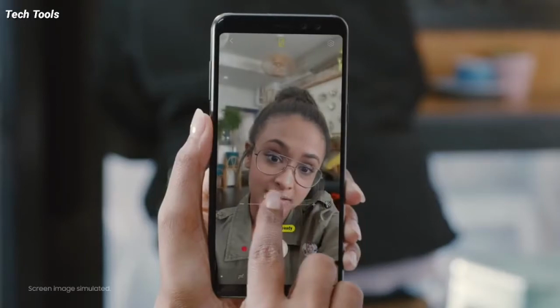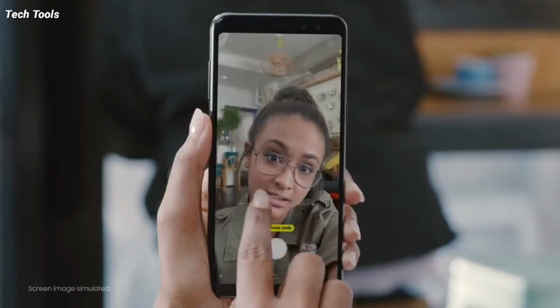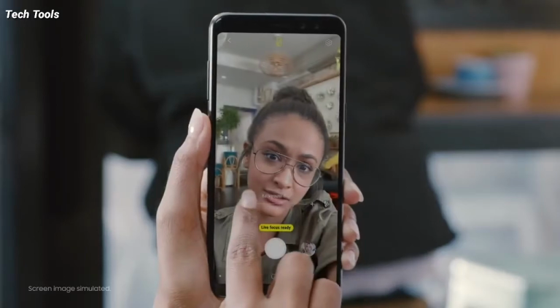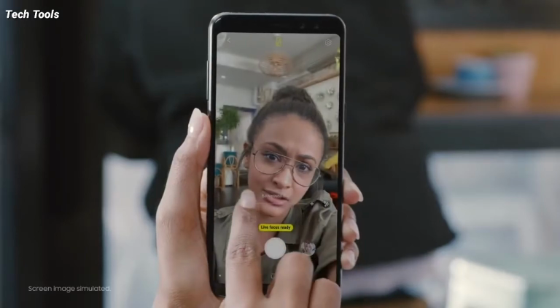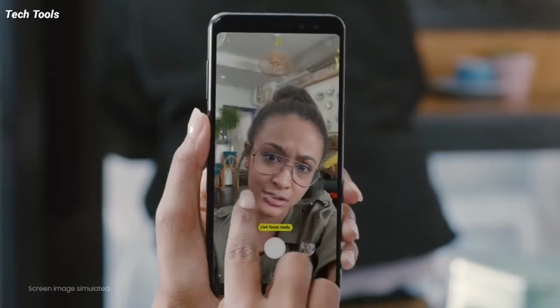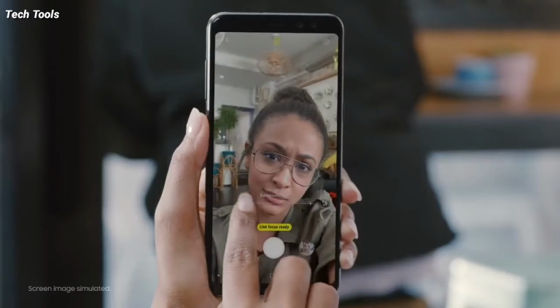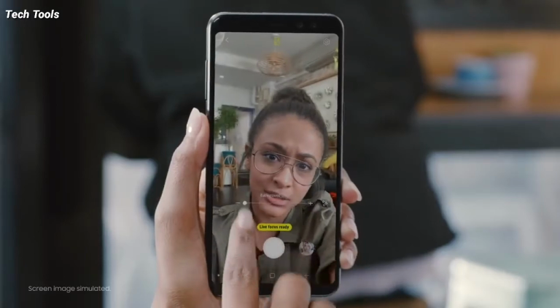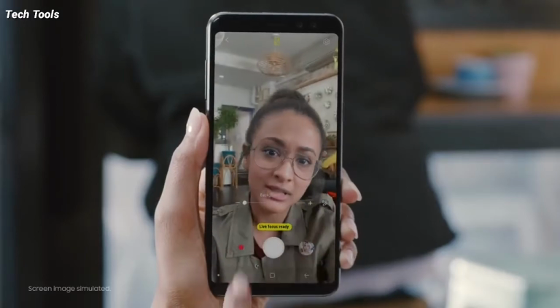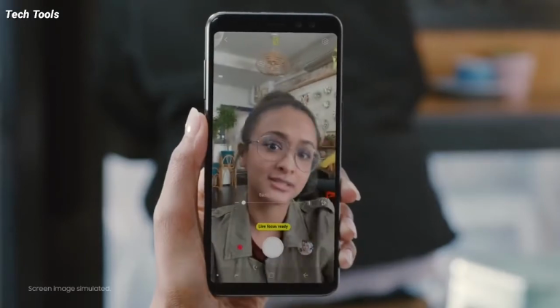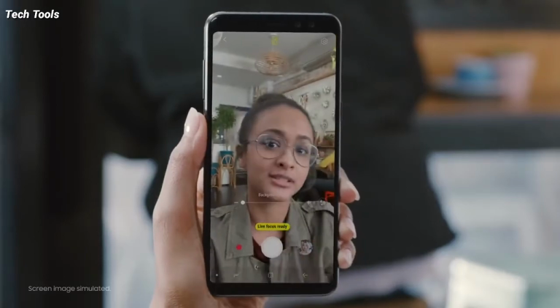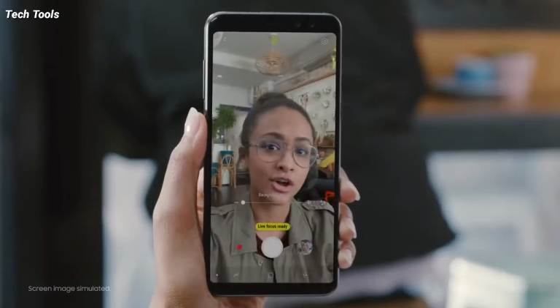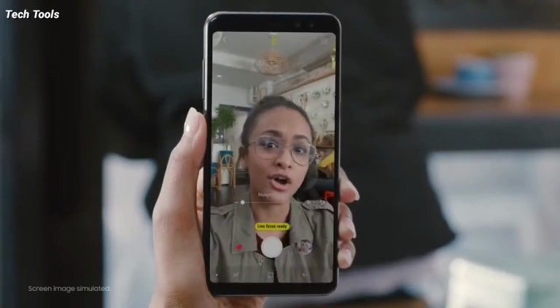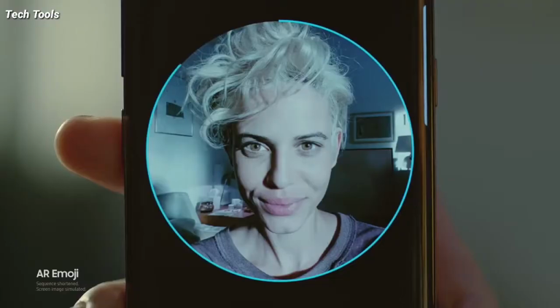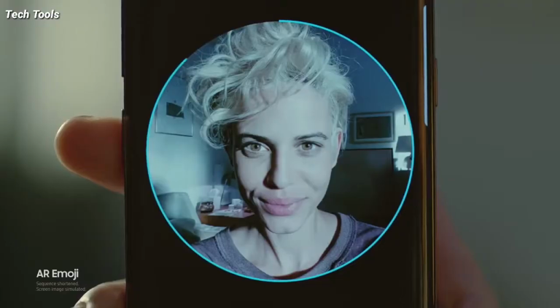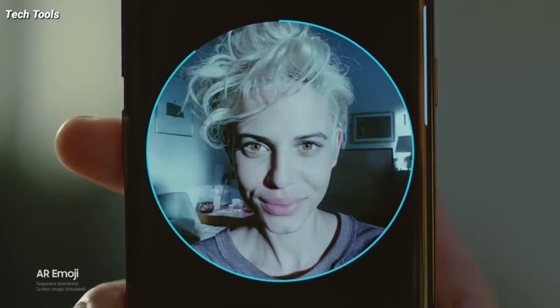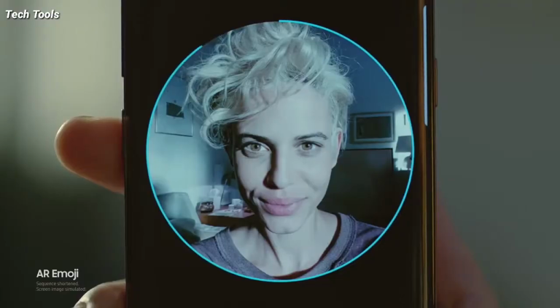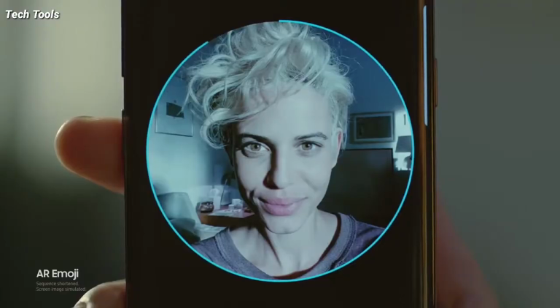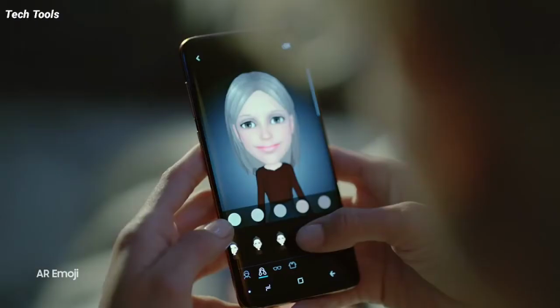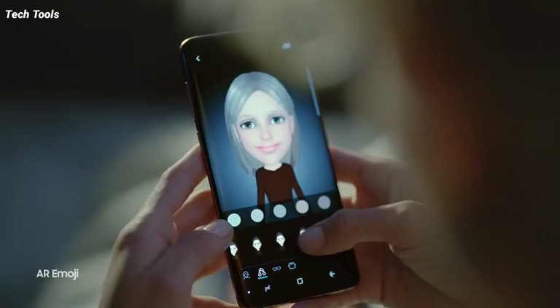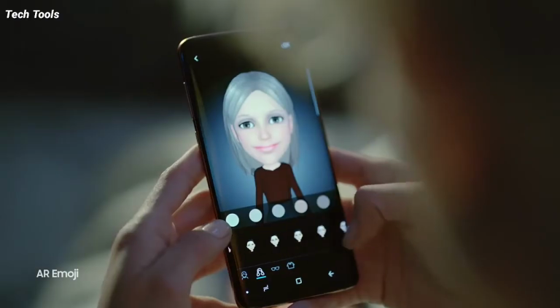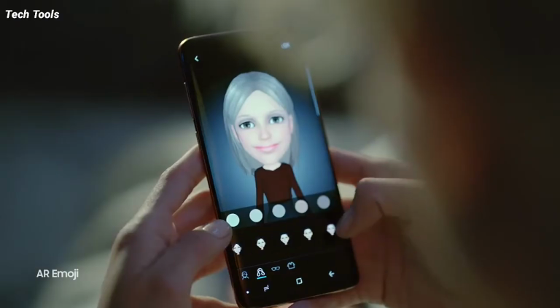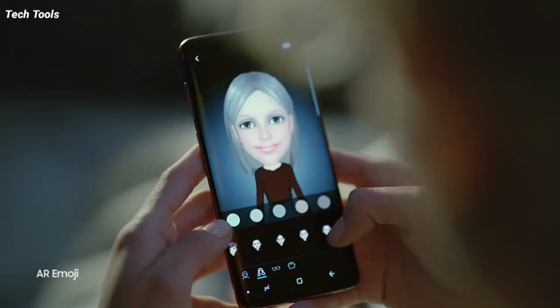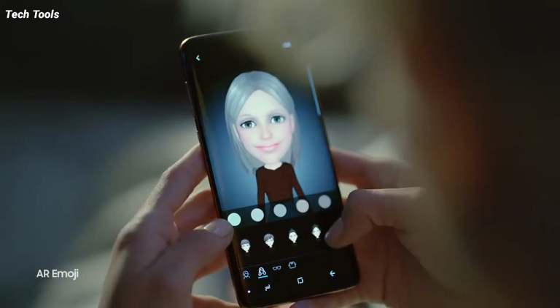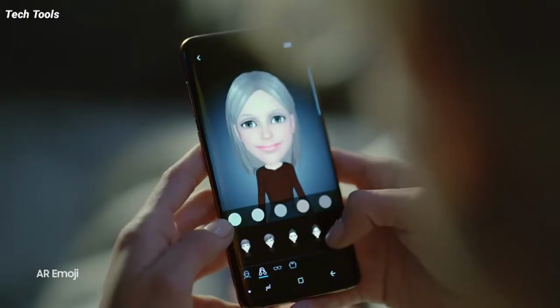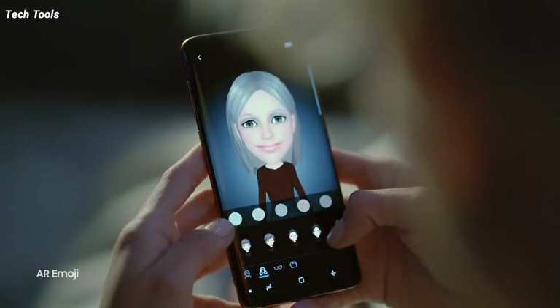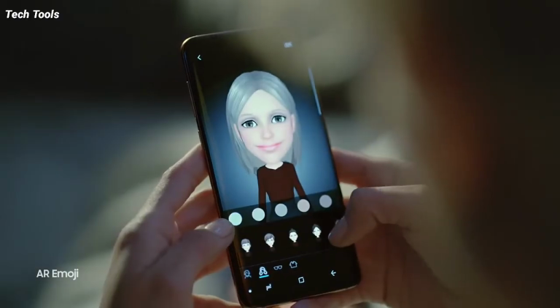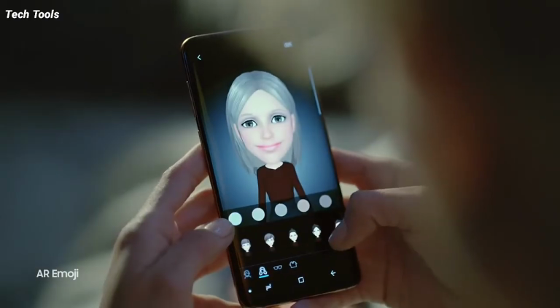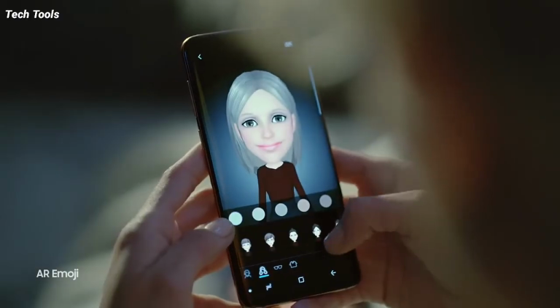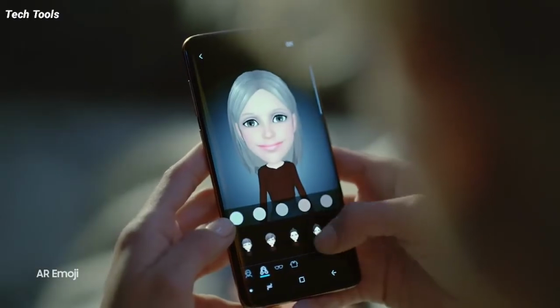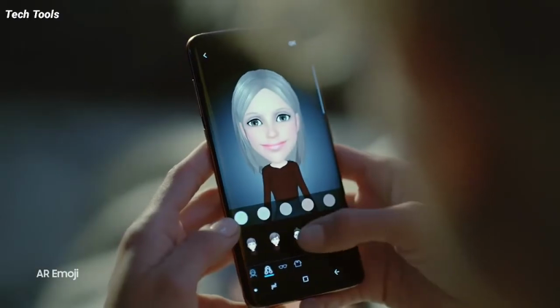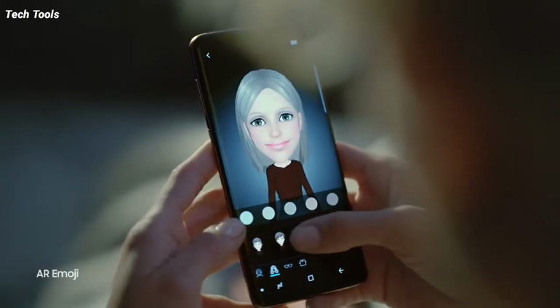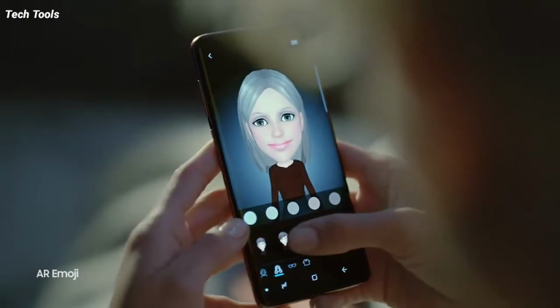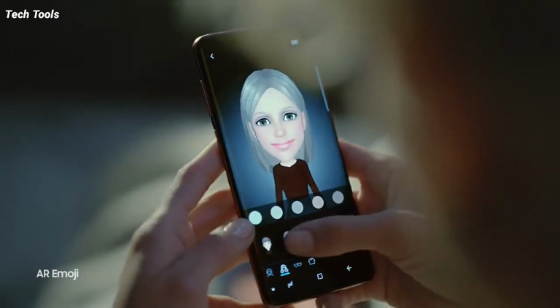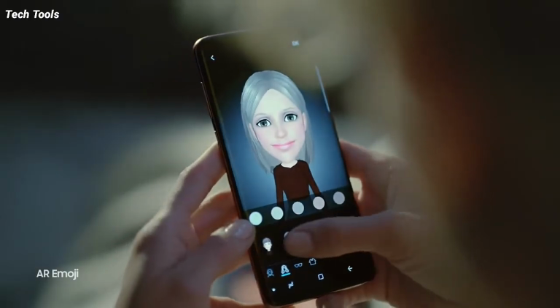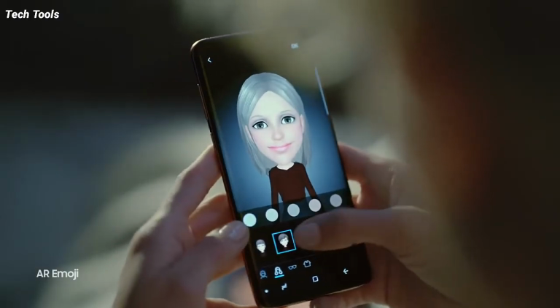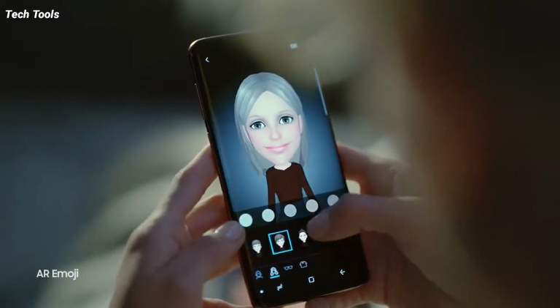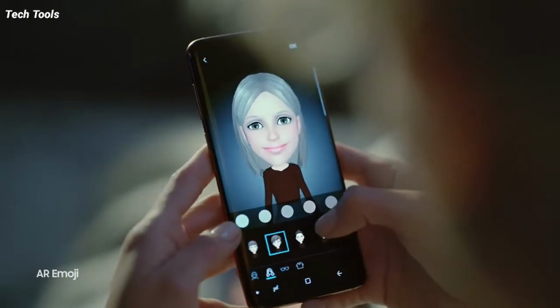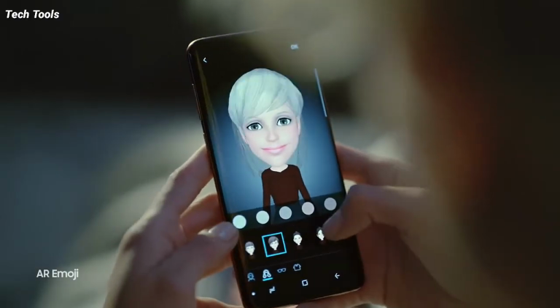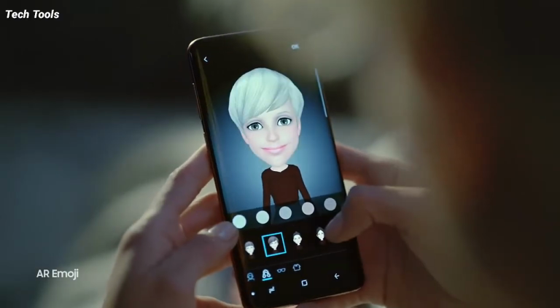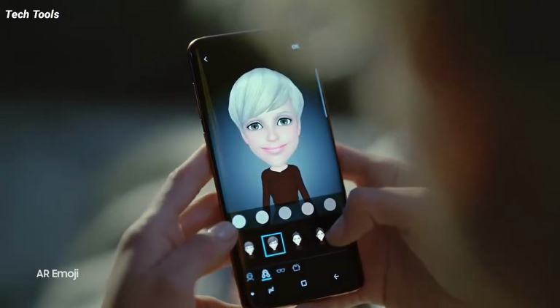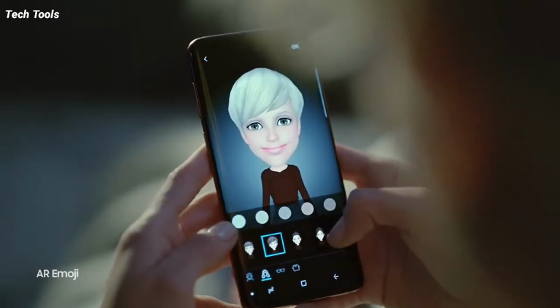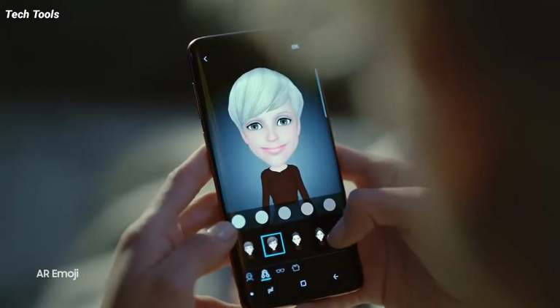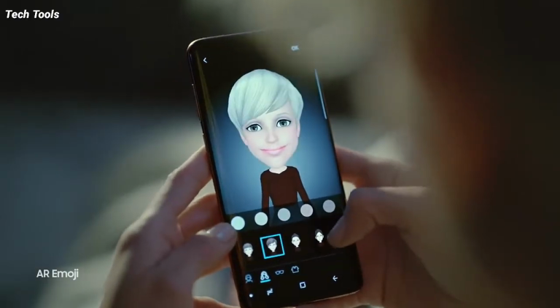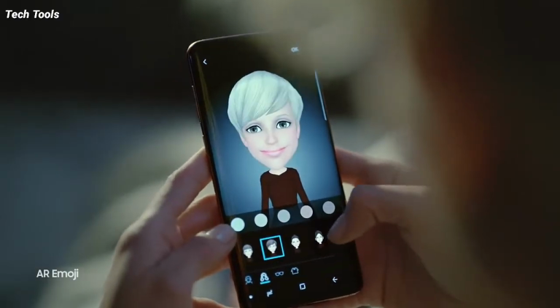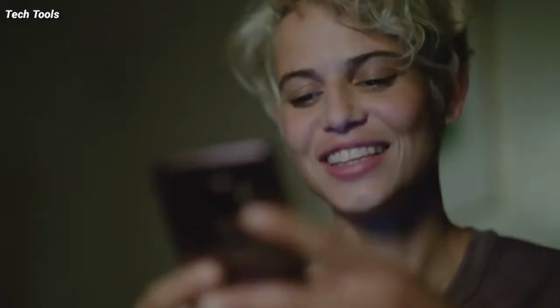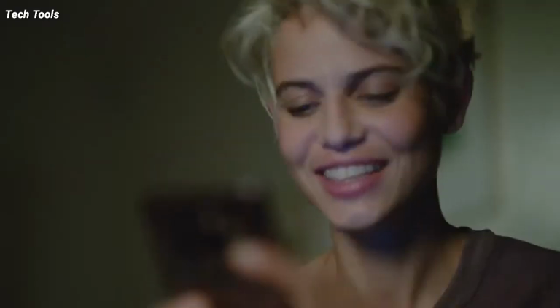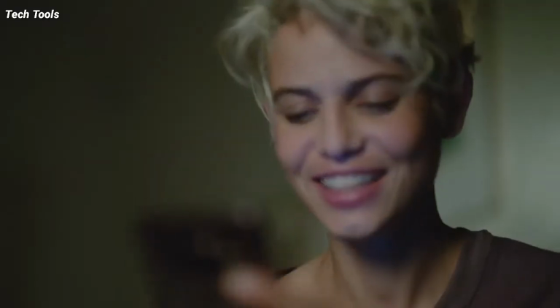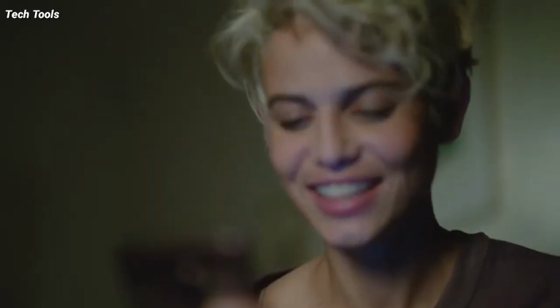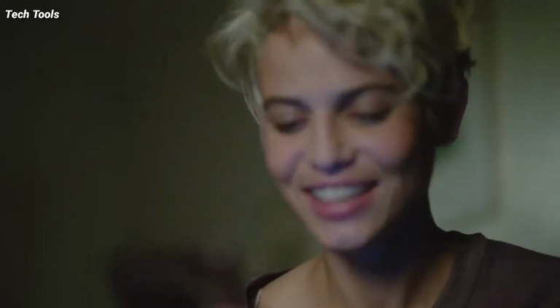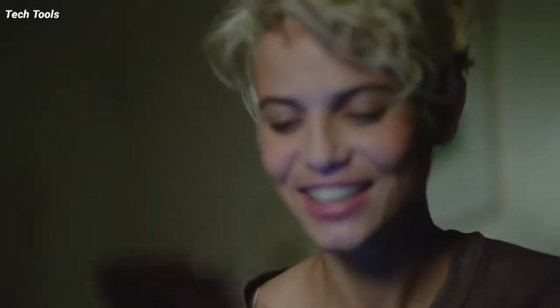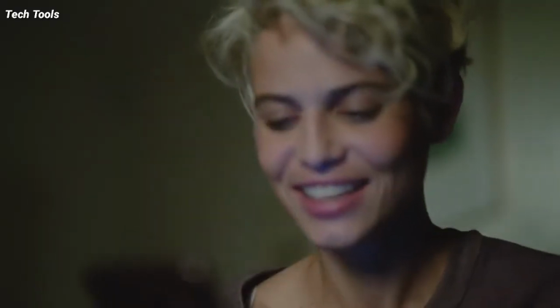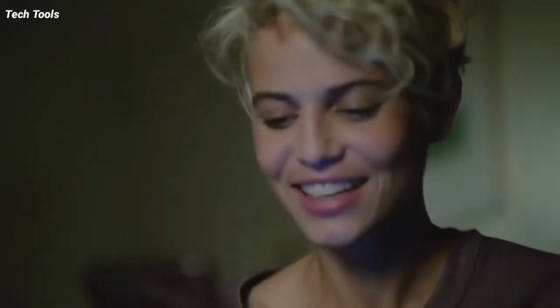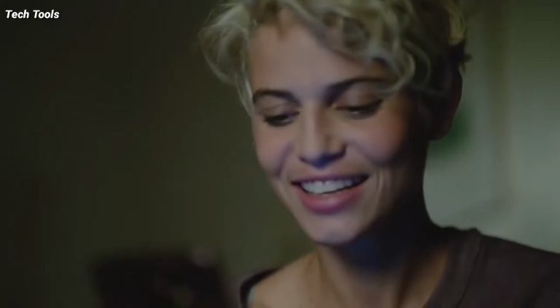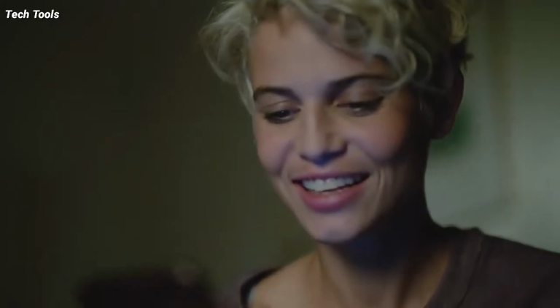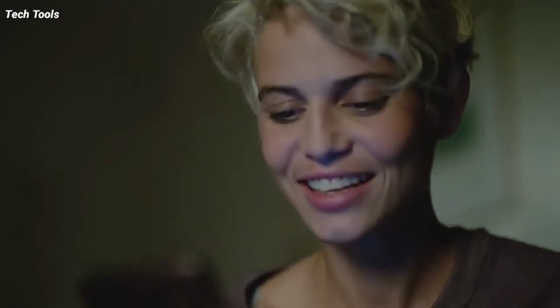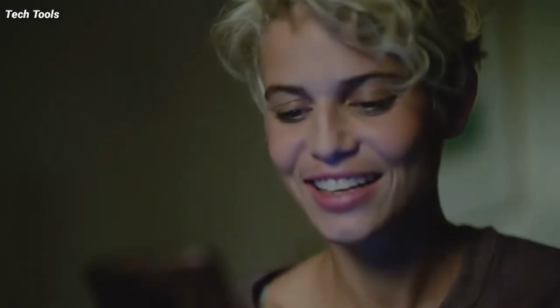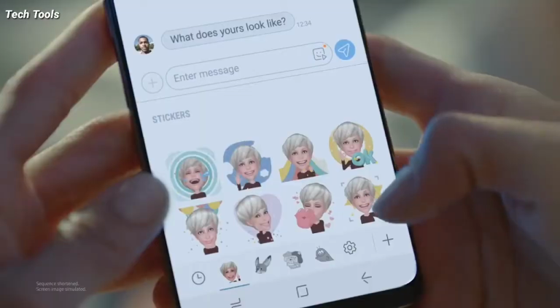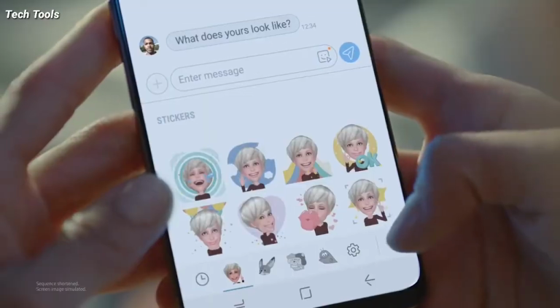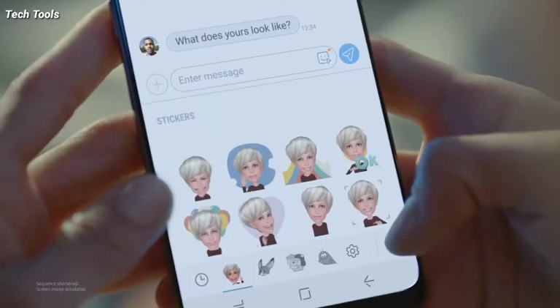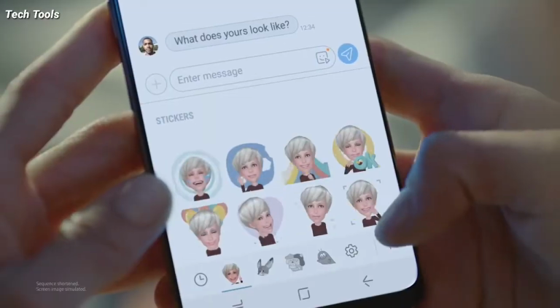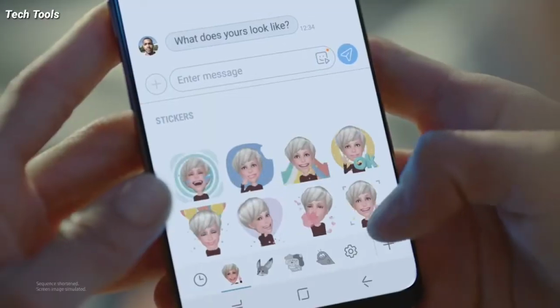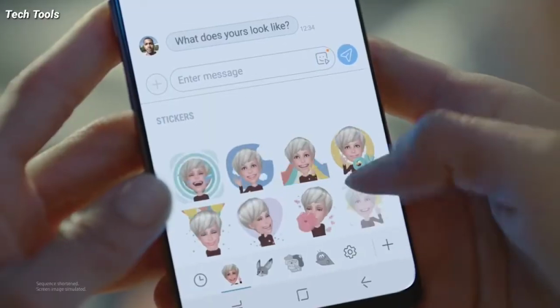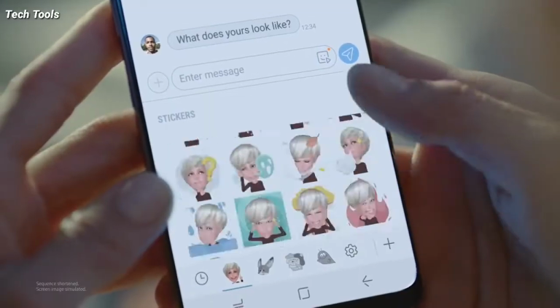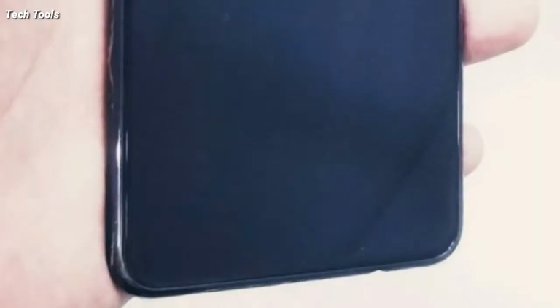Add a personal touch and express yourself with AR Emoji and flattering filters, Samsung claims.